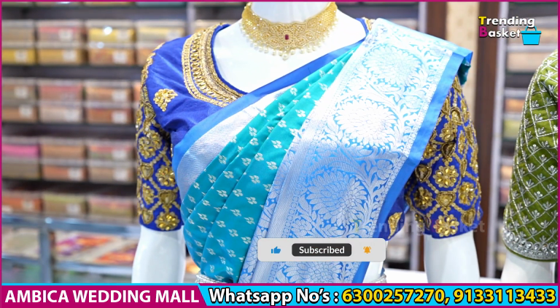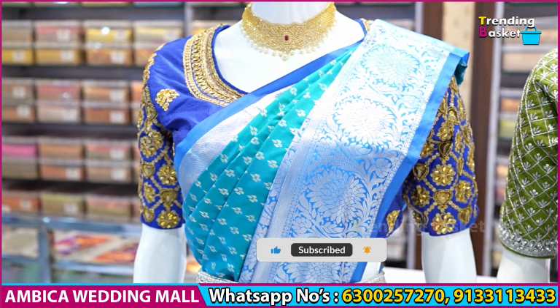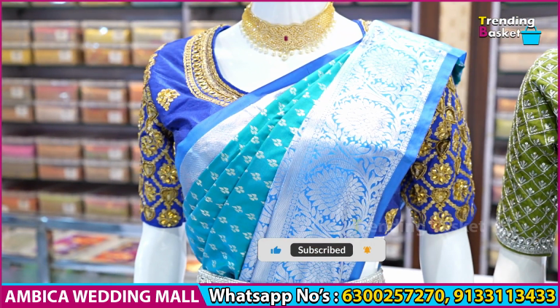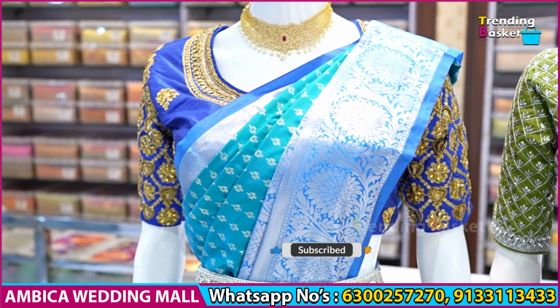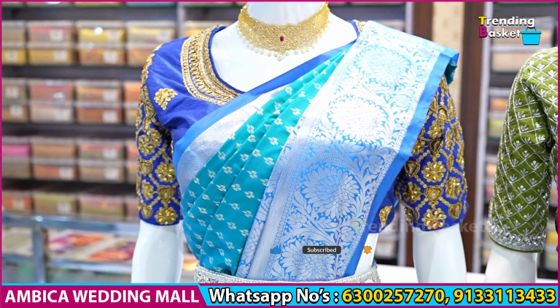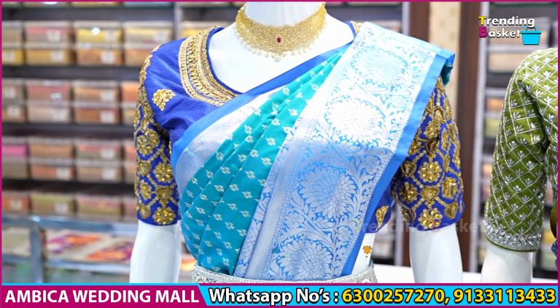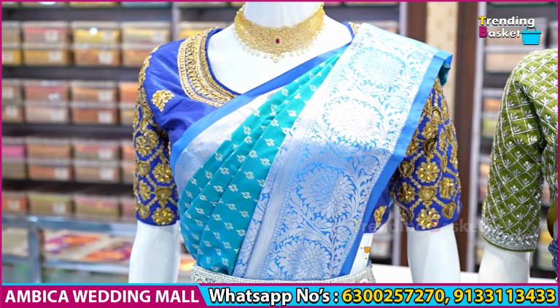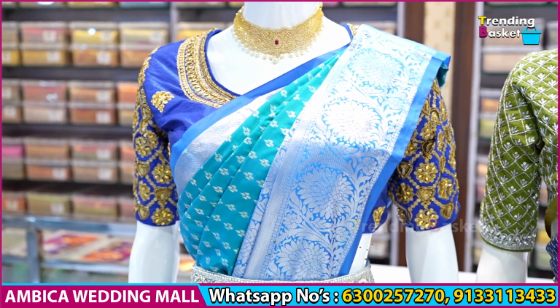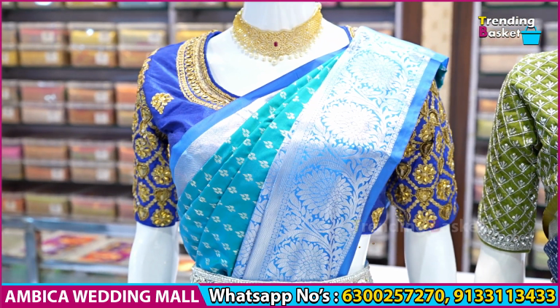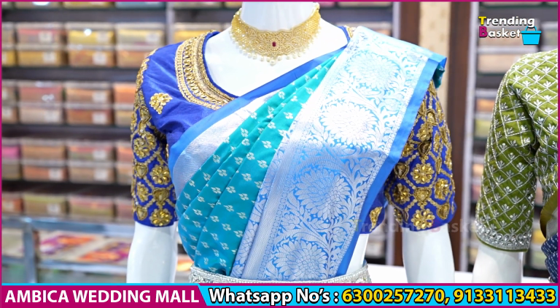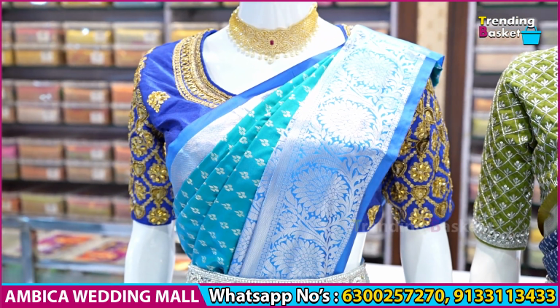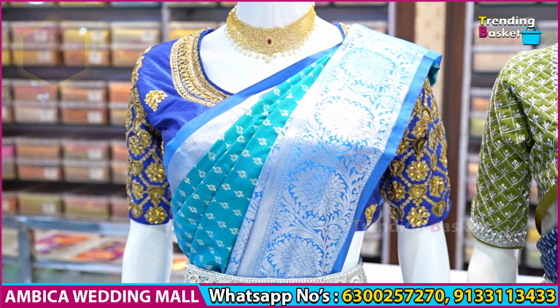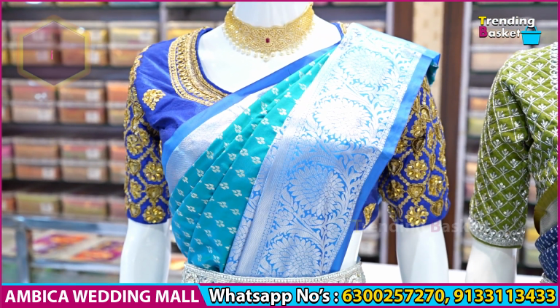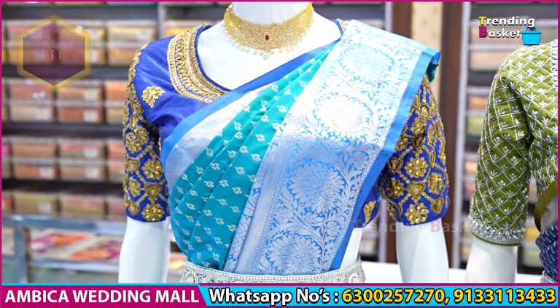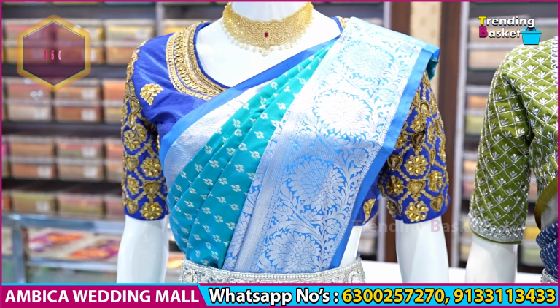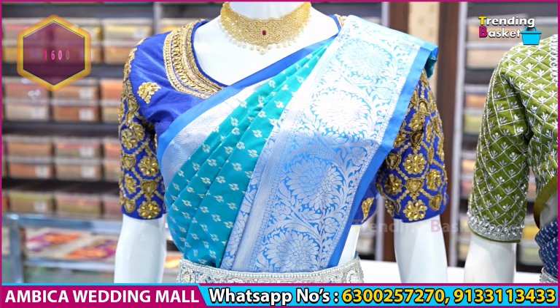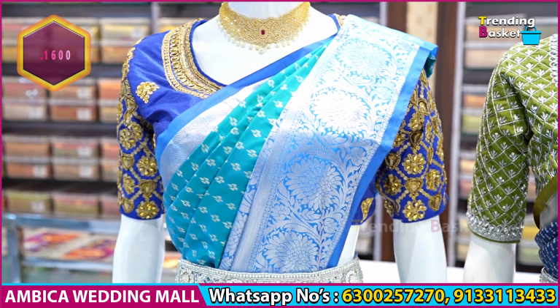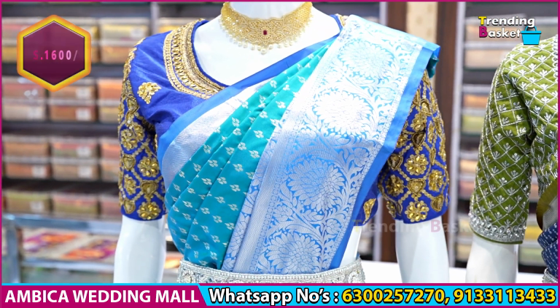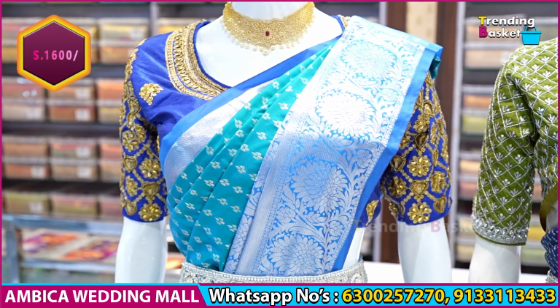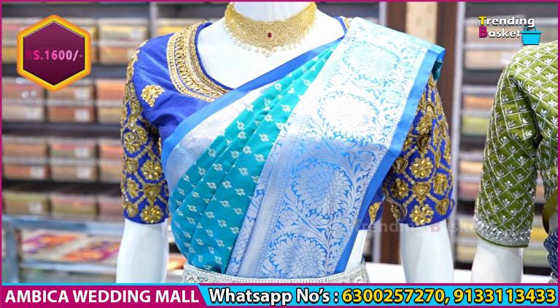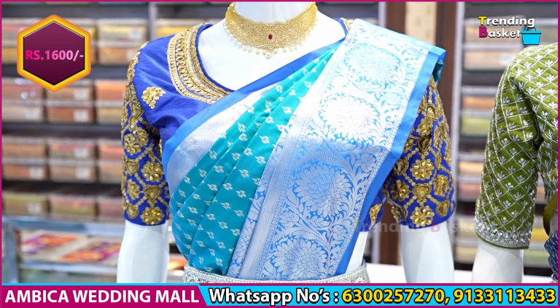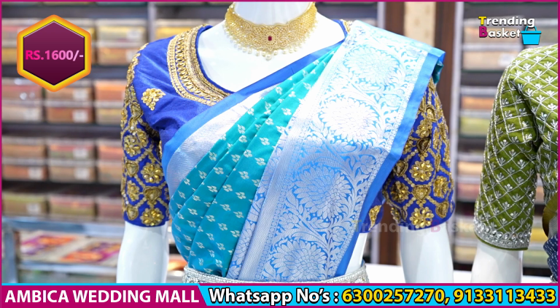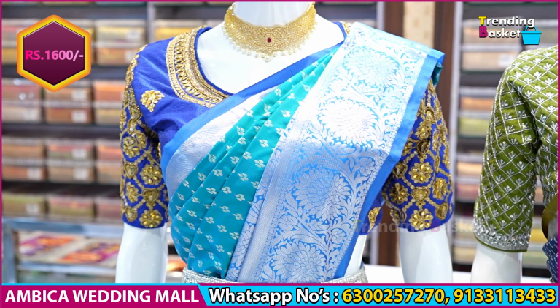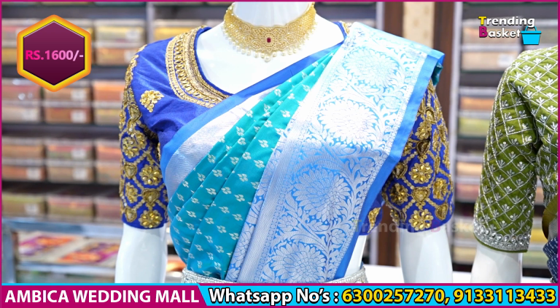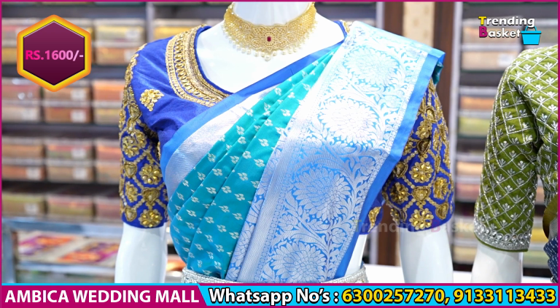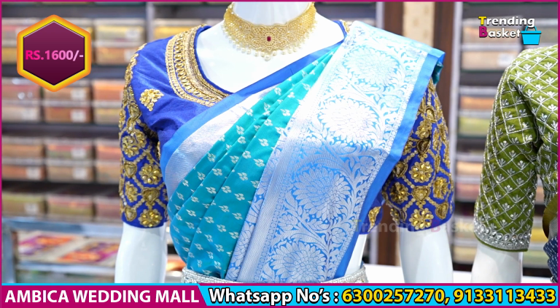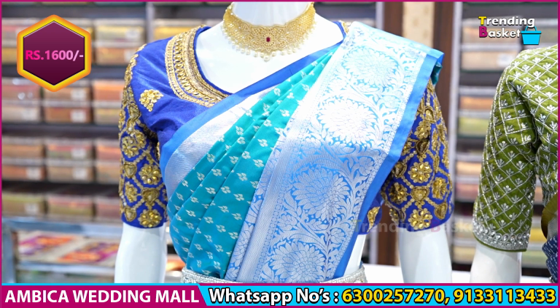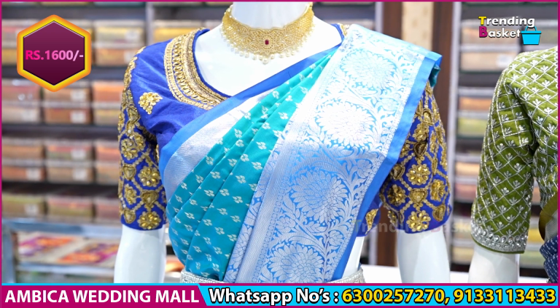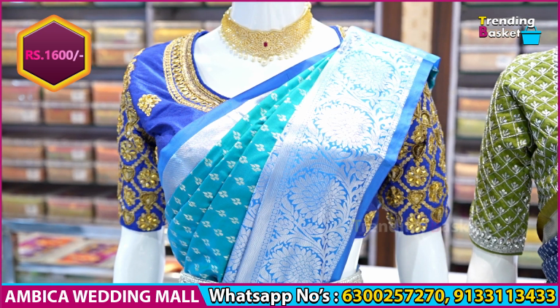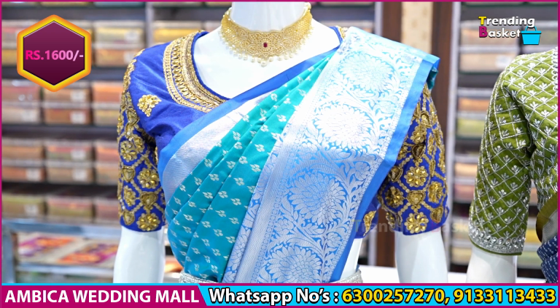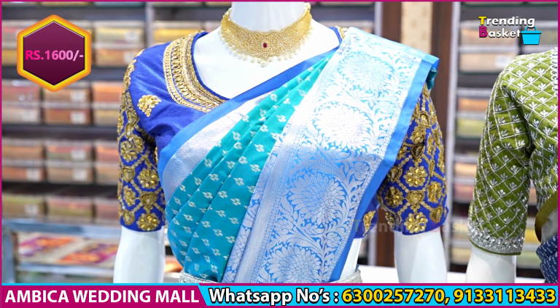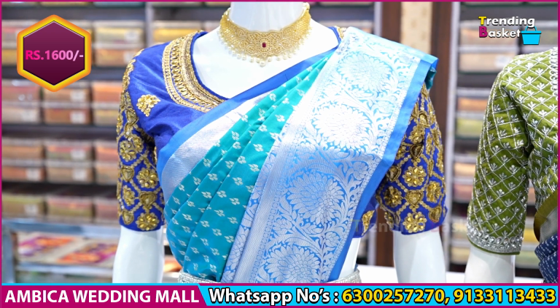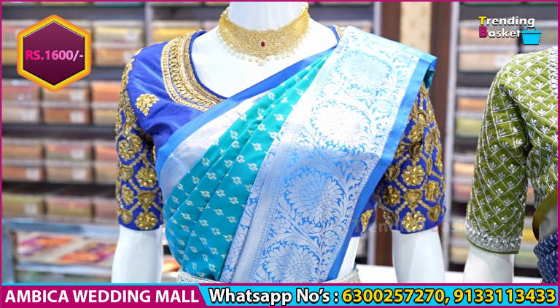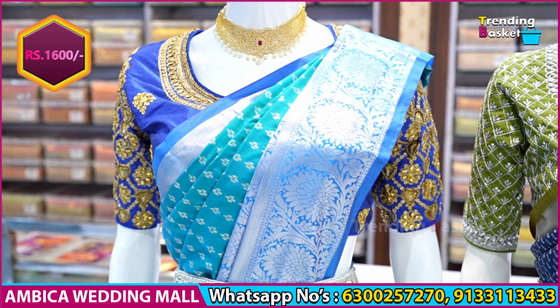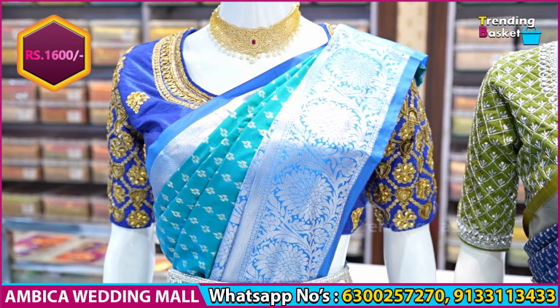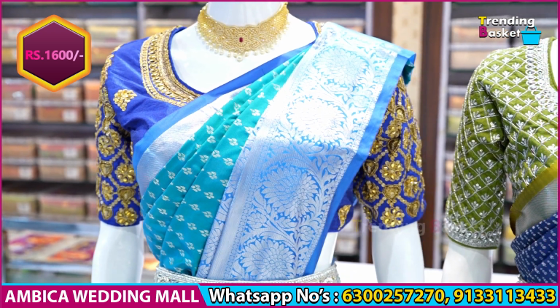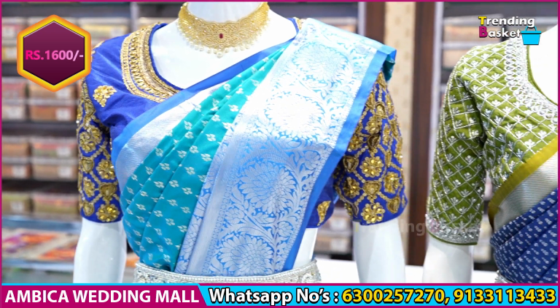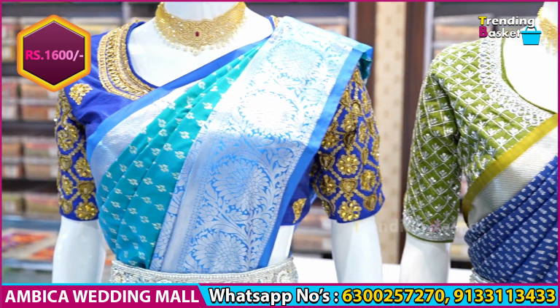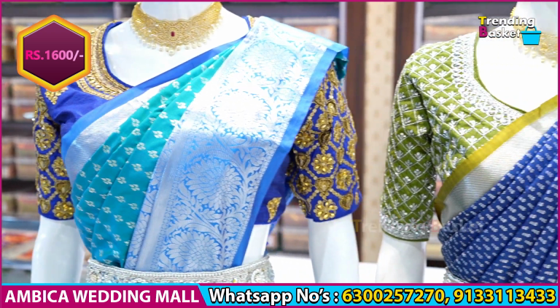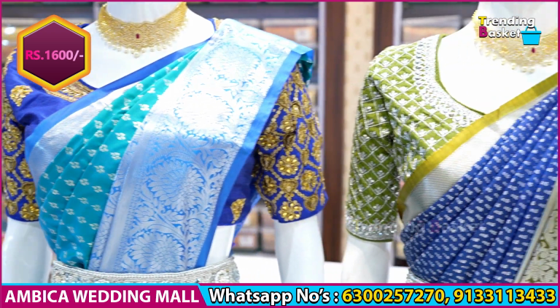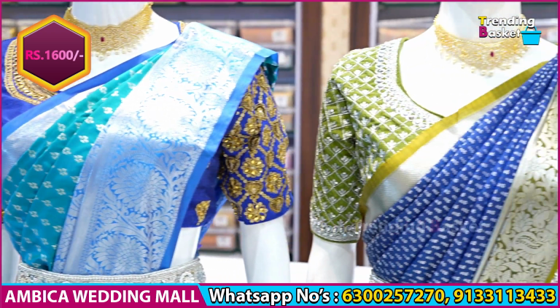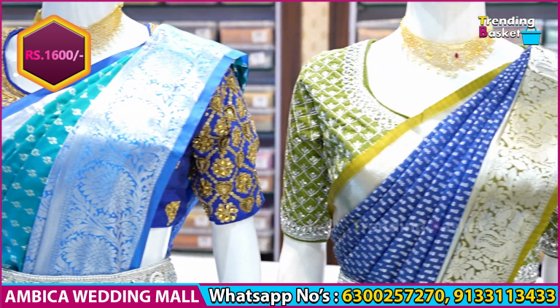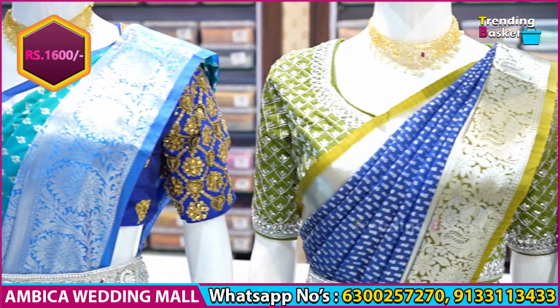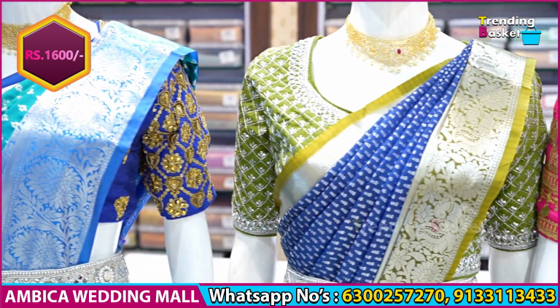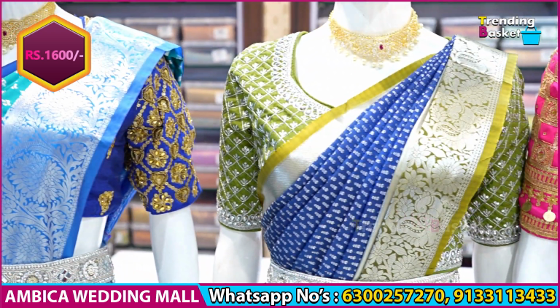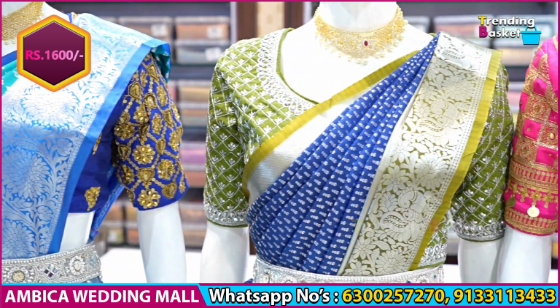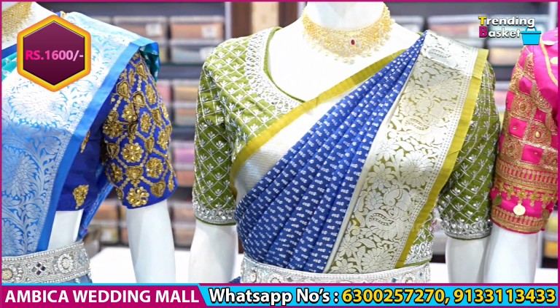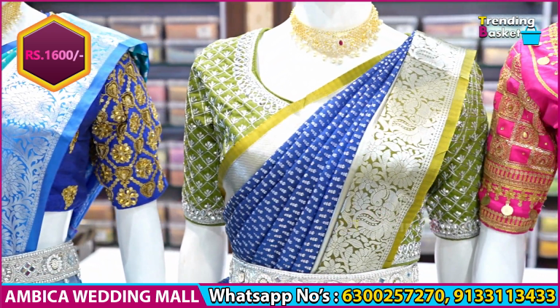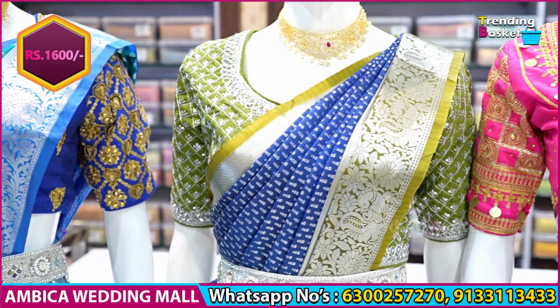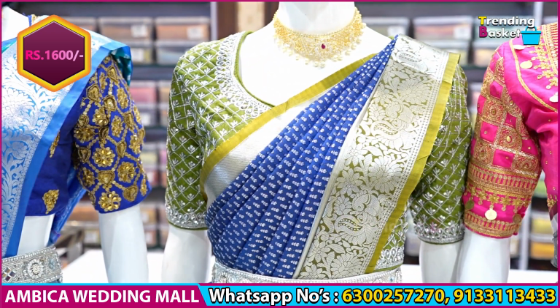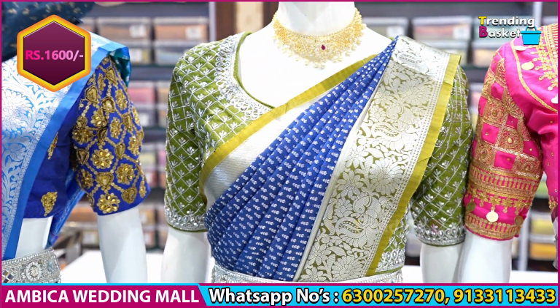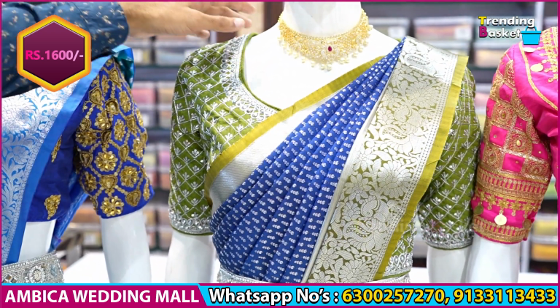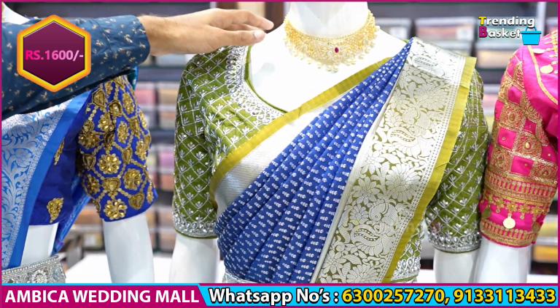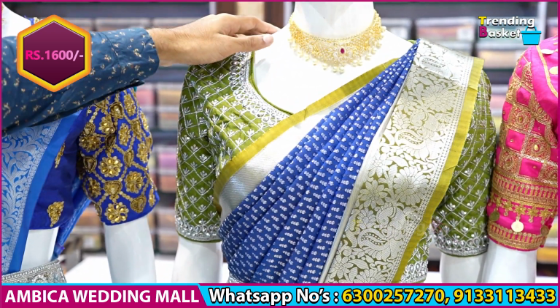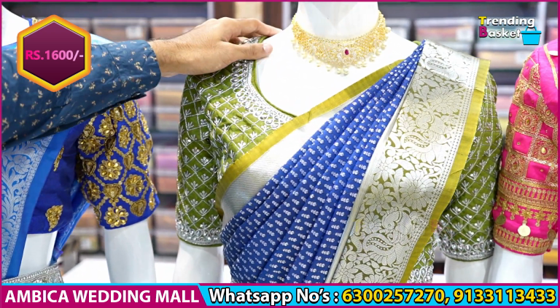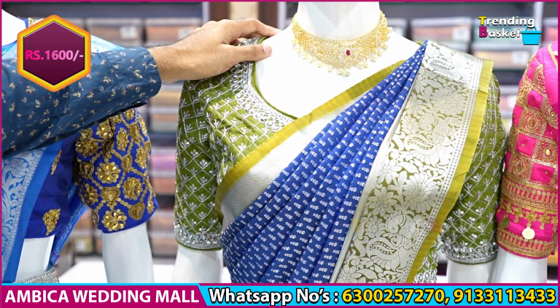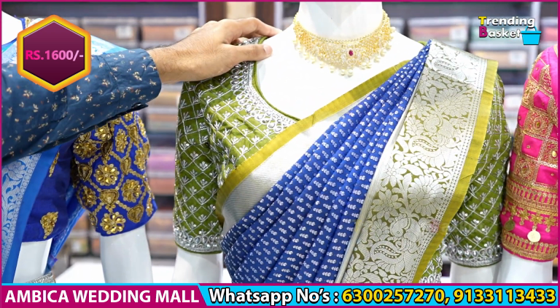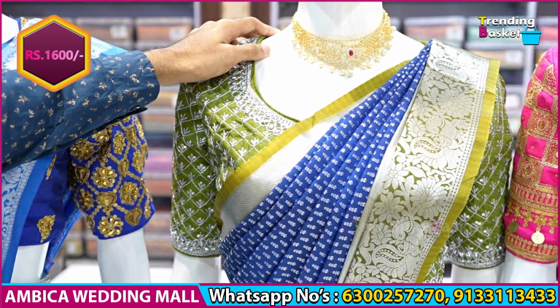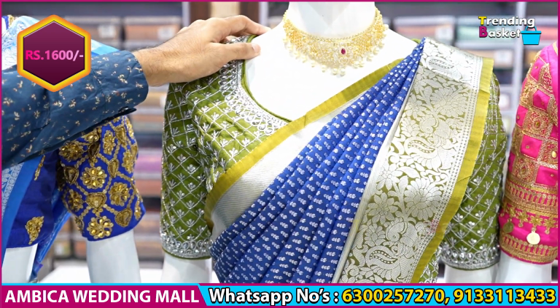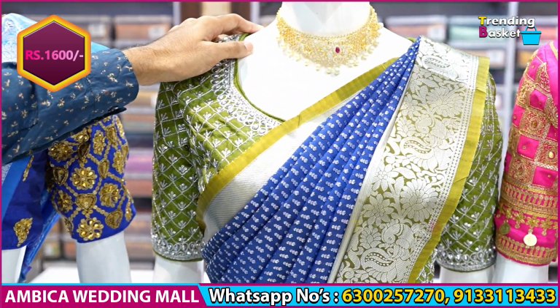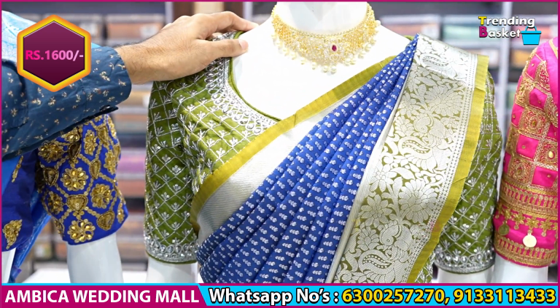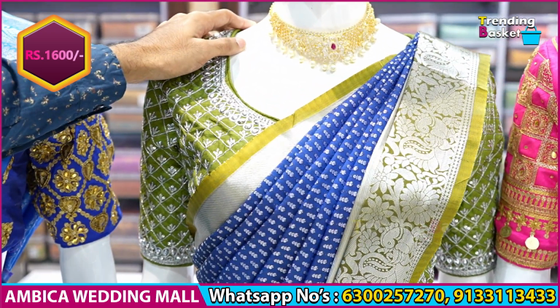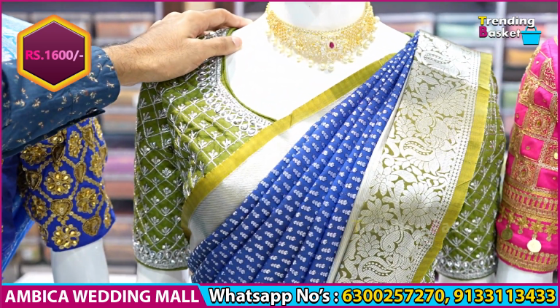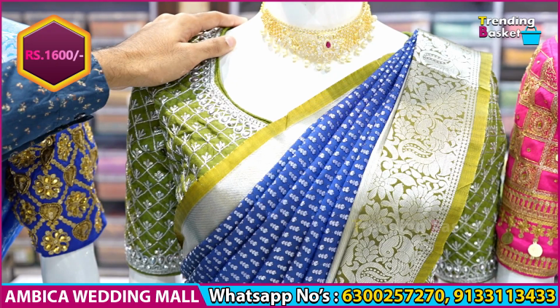They are just only for 1600 rupees. They are available for the Diwali offer with free shipping within India. And in India, there is a wide range of color combinations.